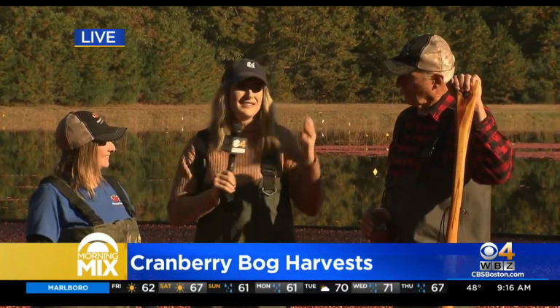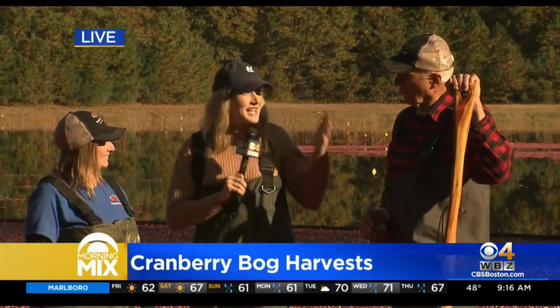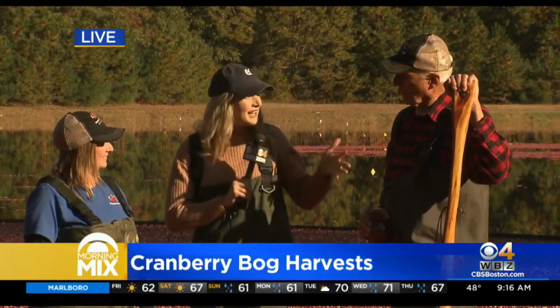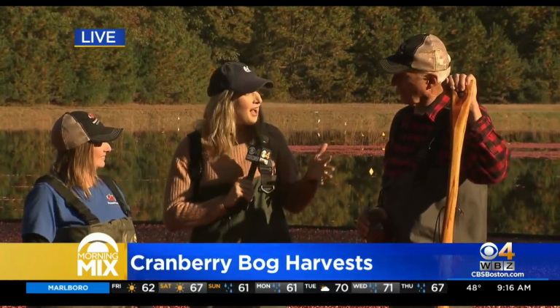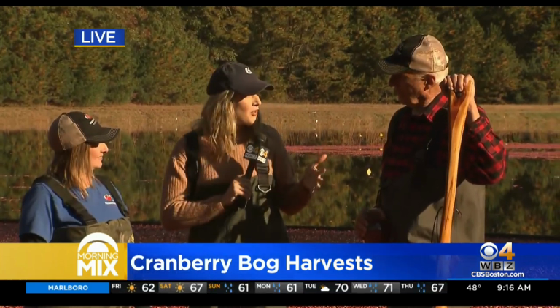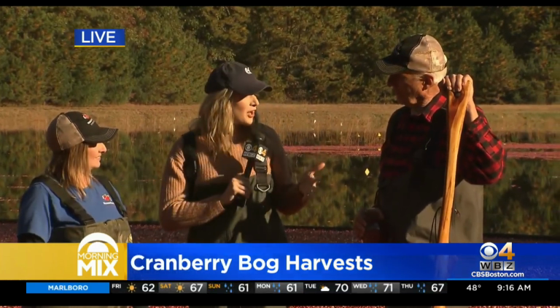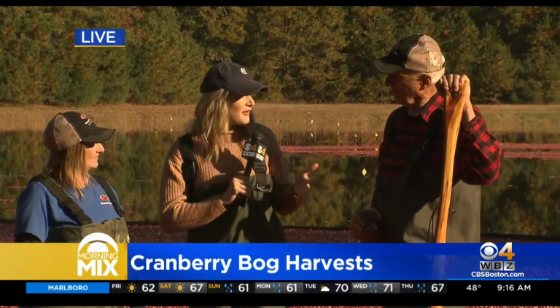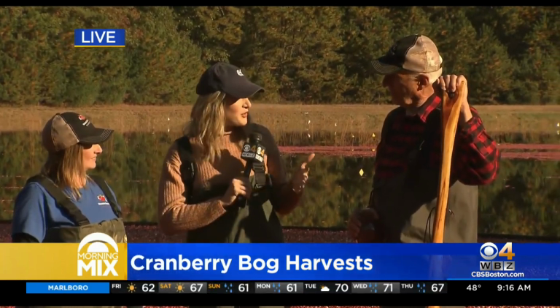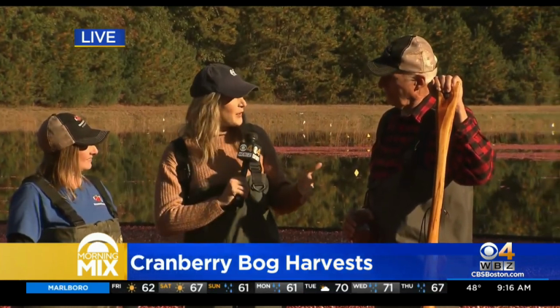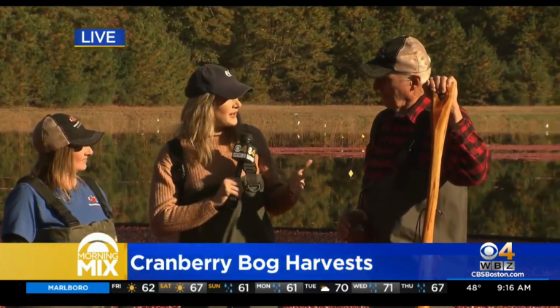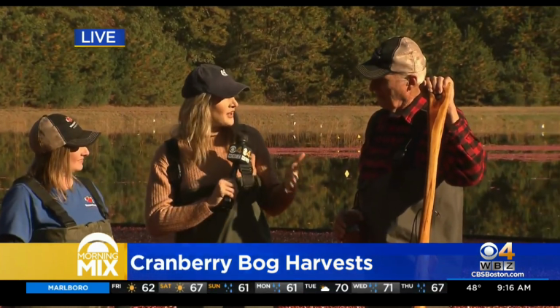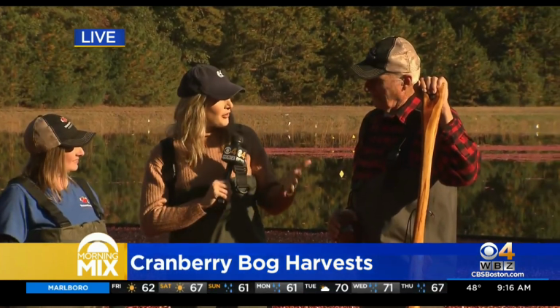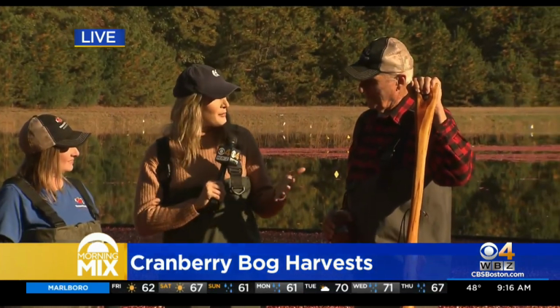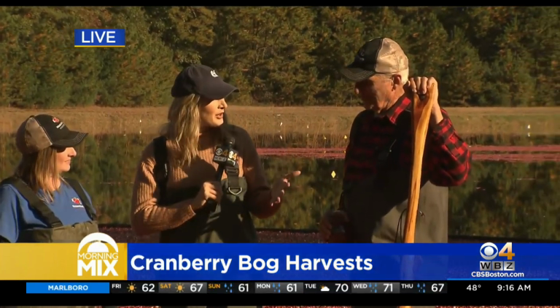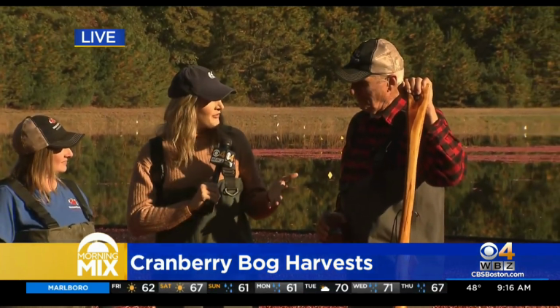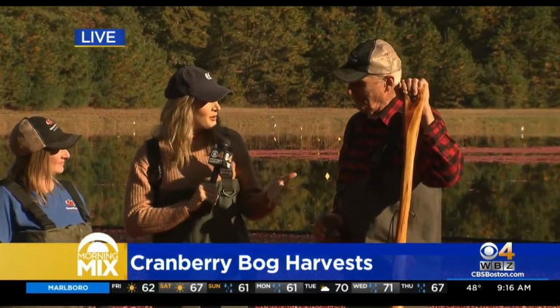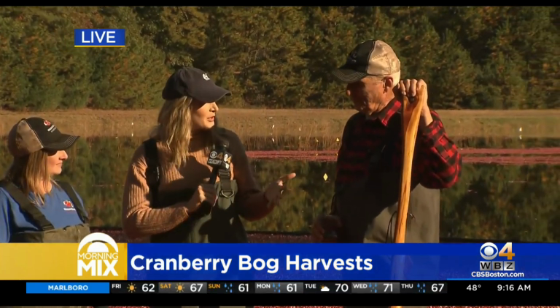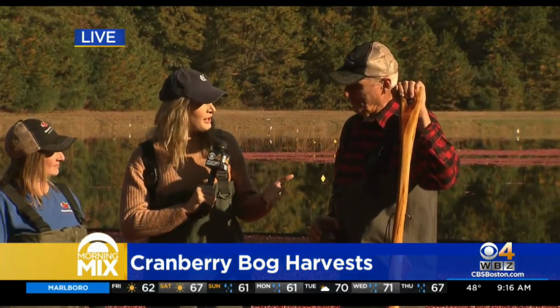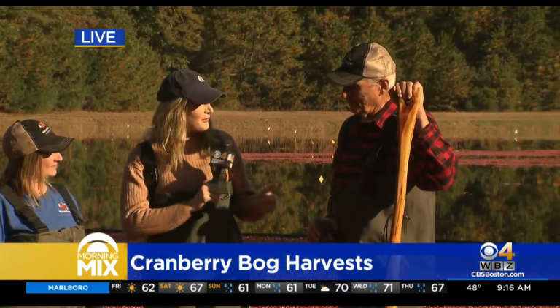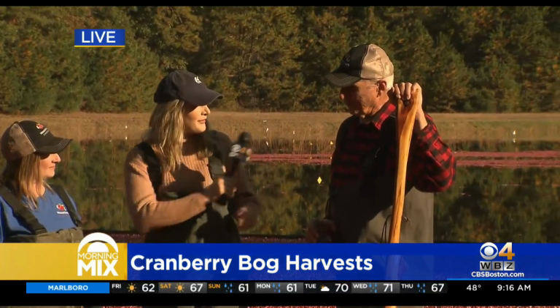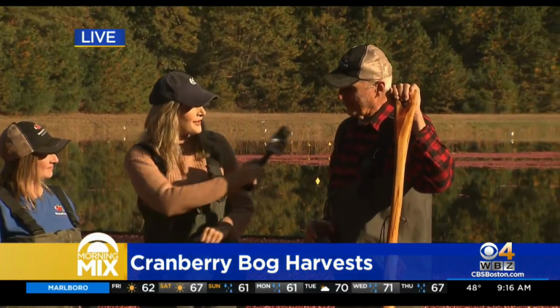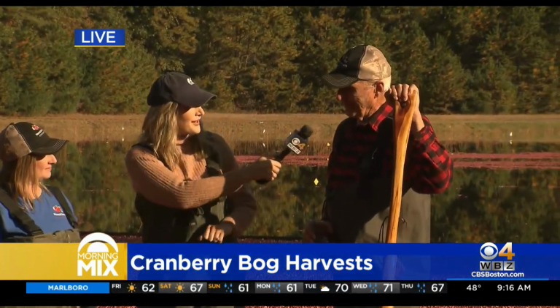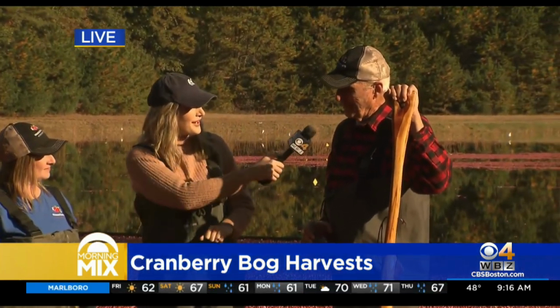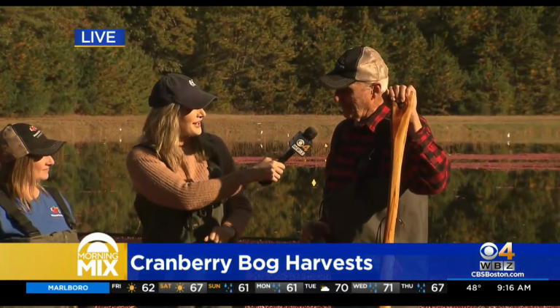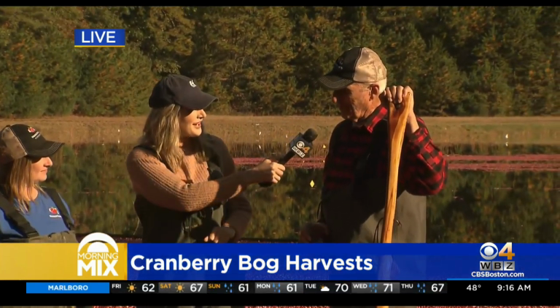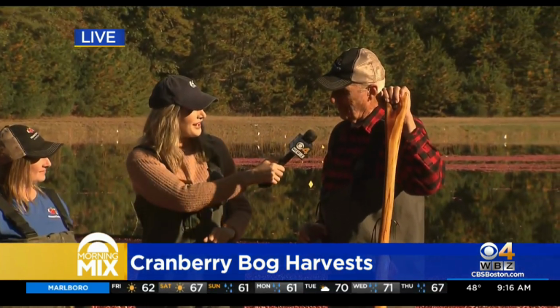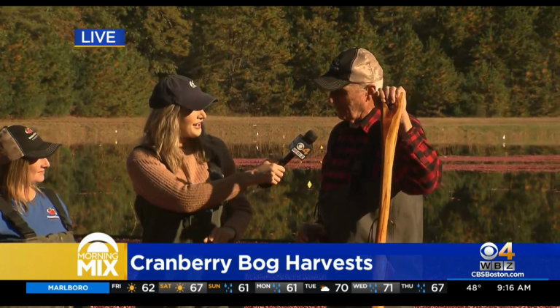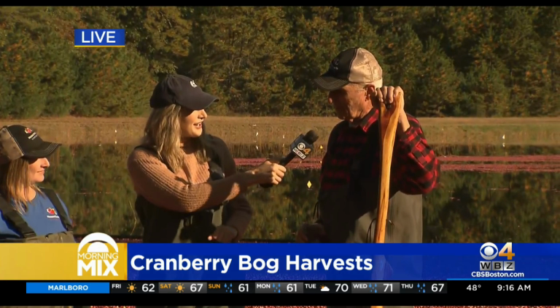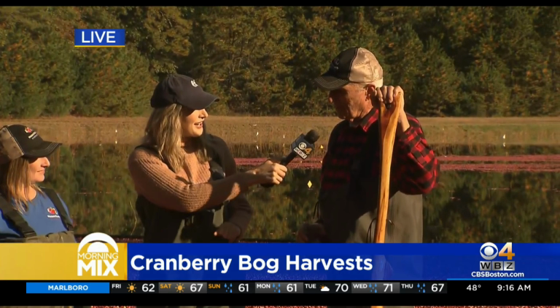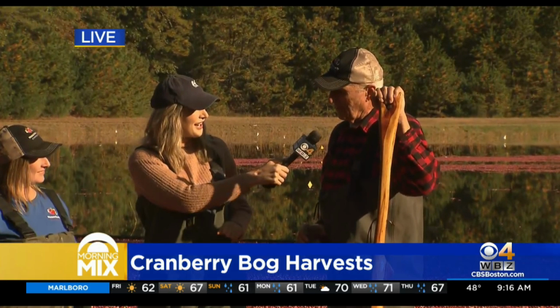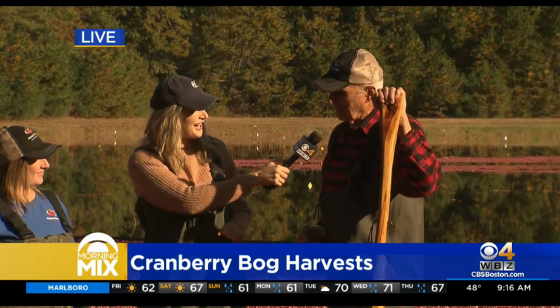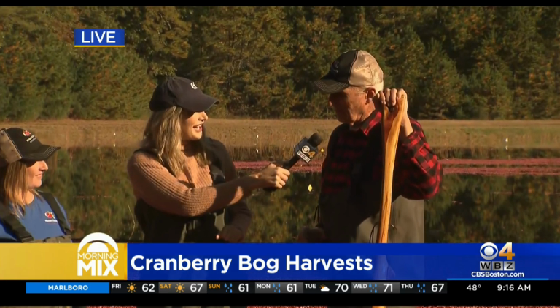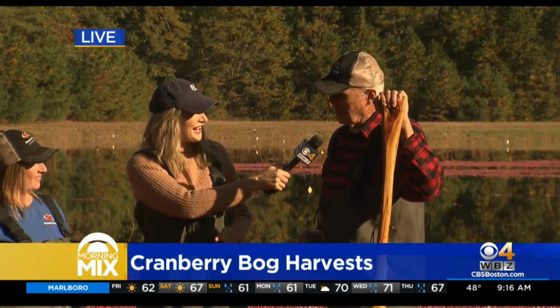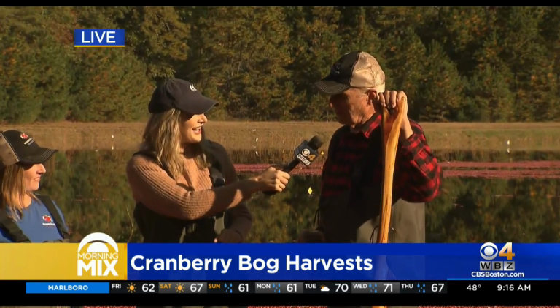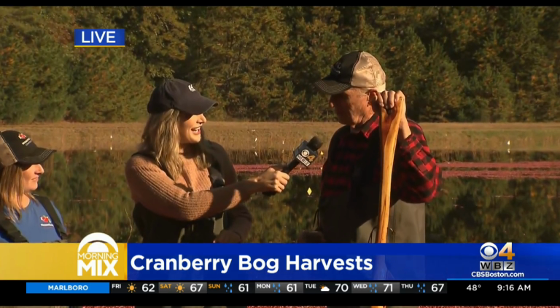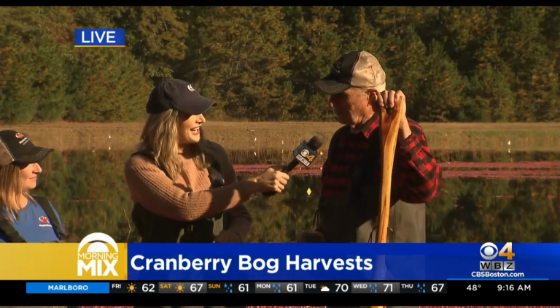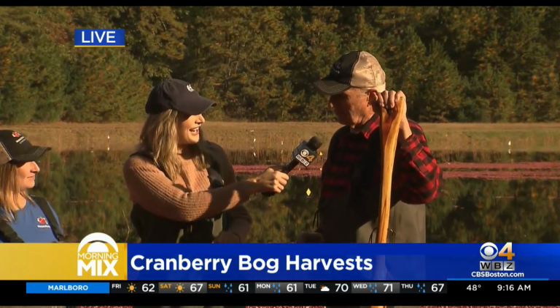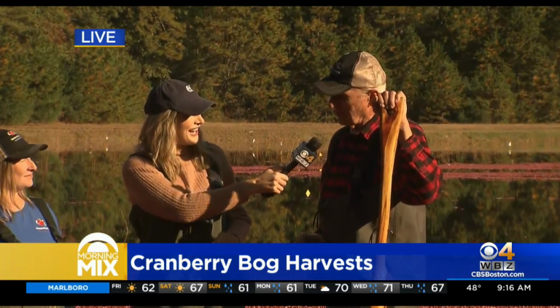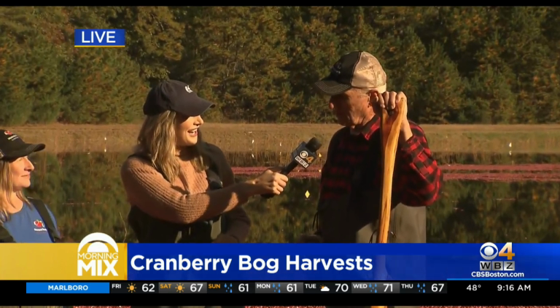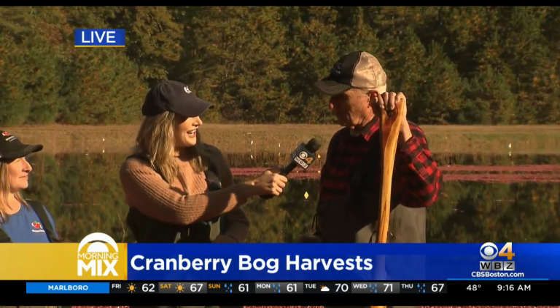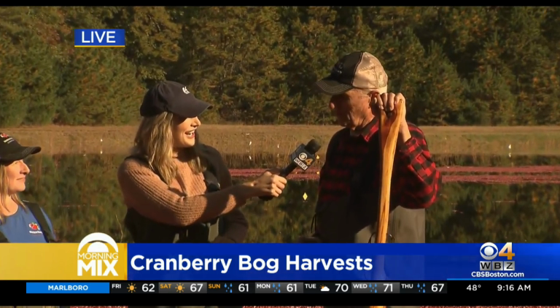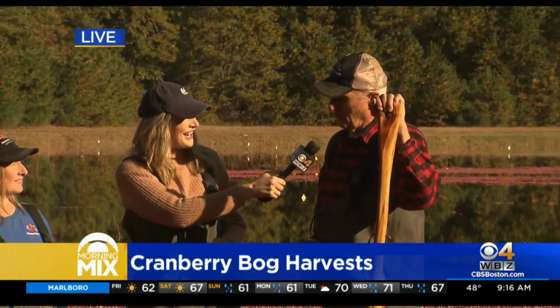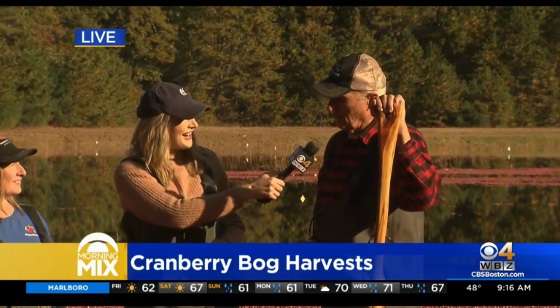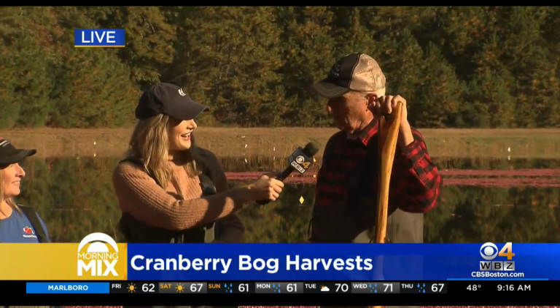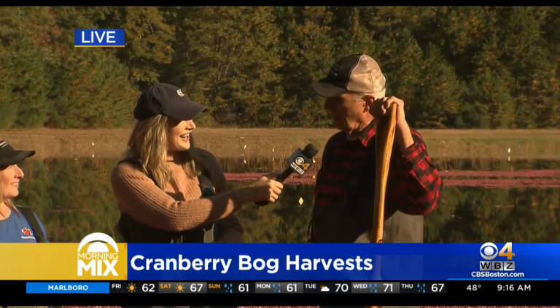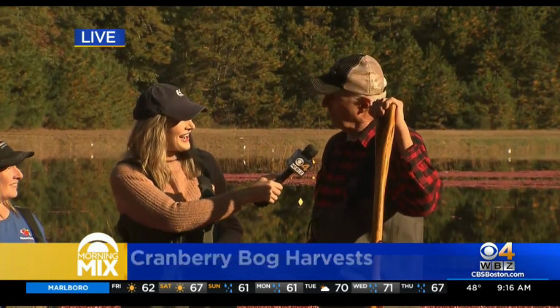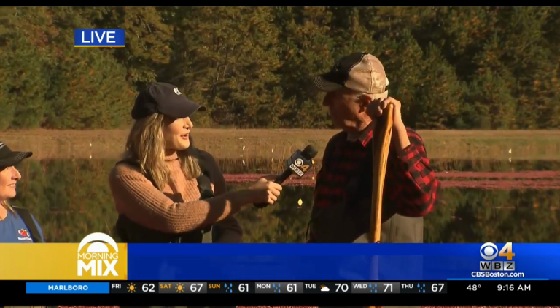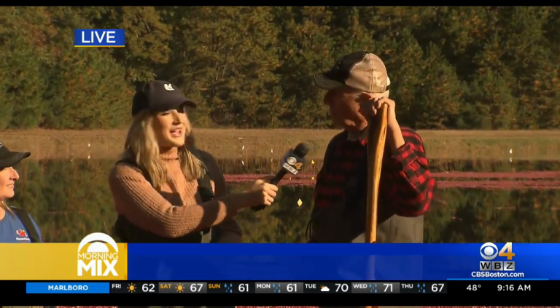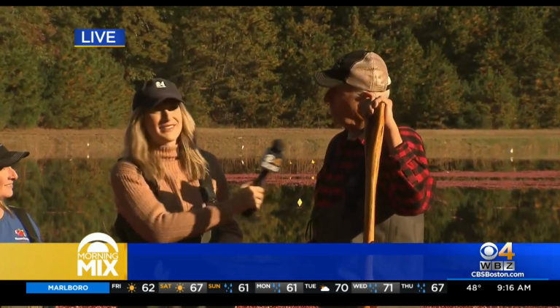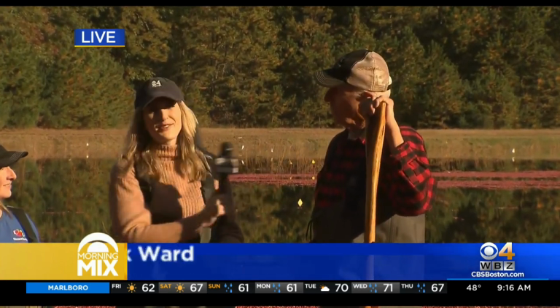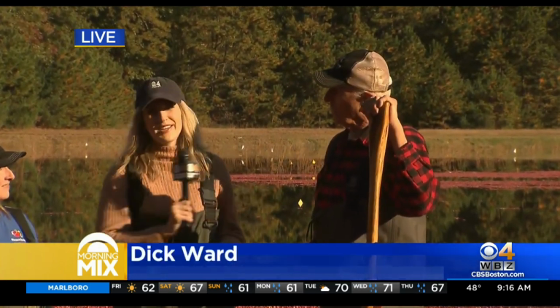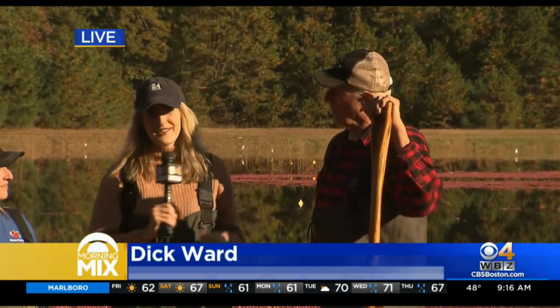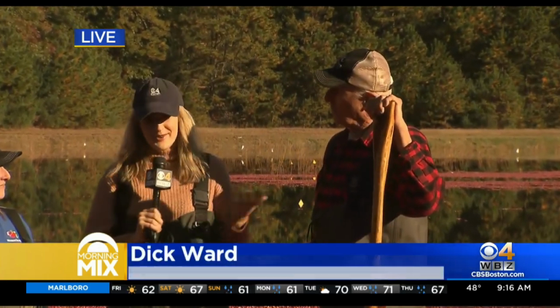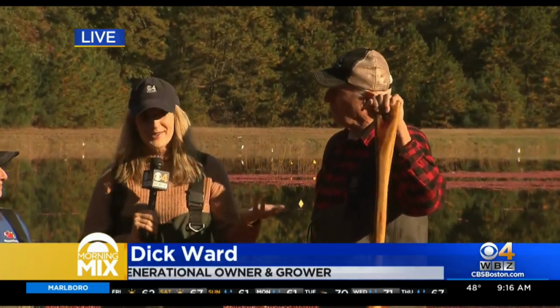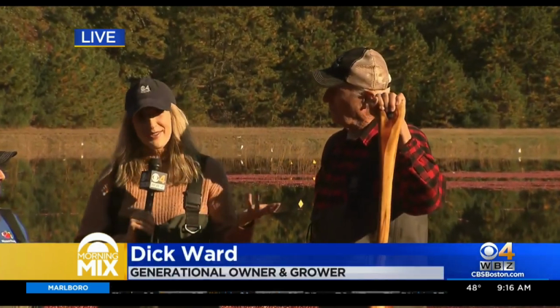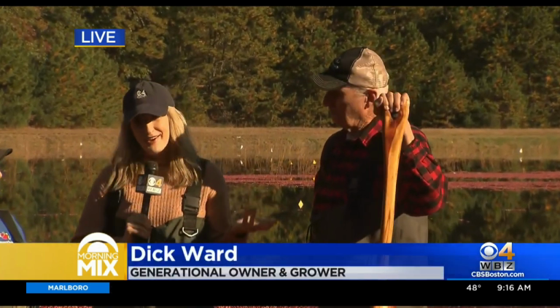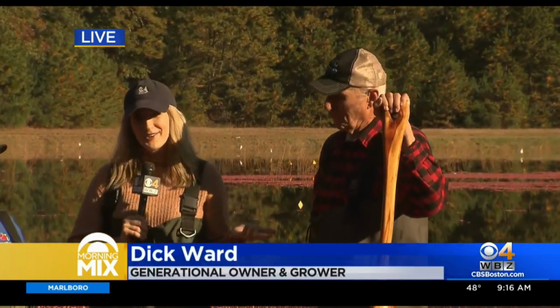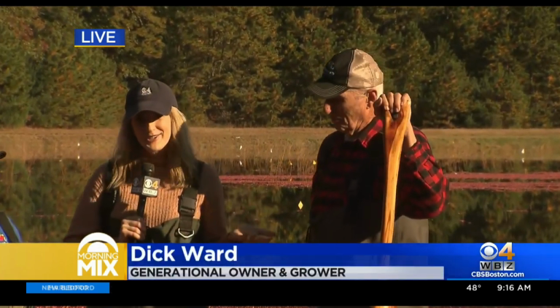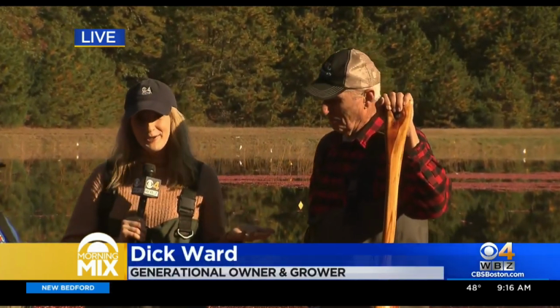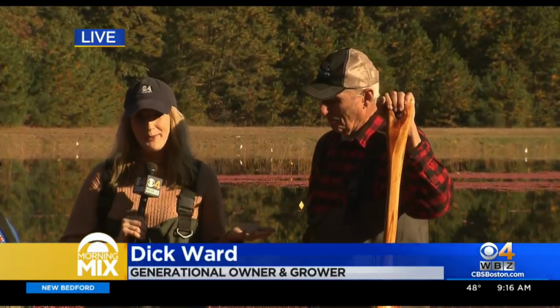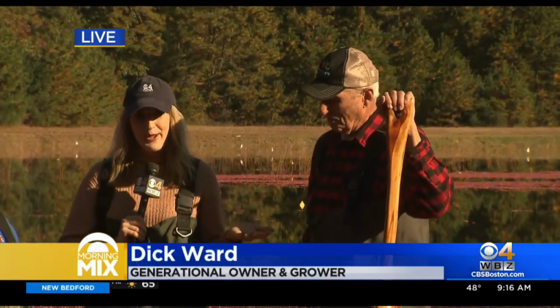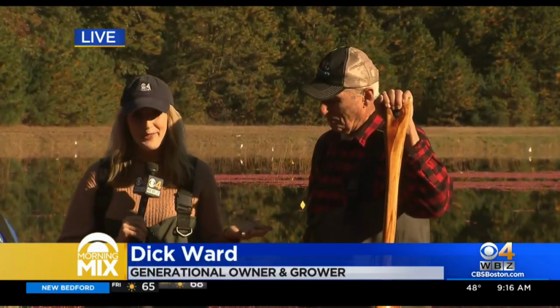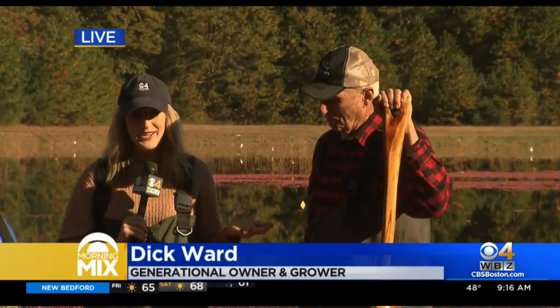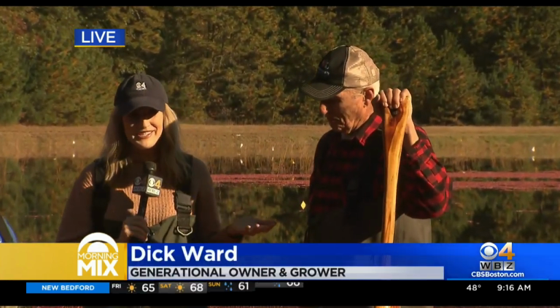Dick, how long have you been here? Since 1964. So Dick knows a thing or two about this.